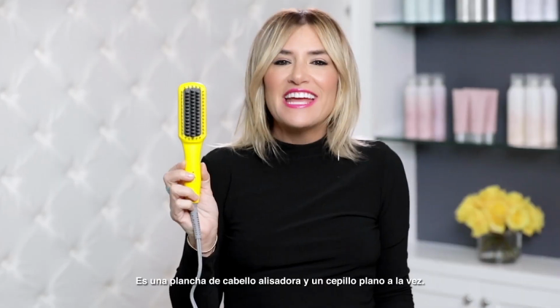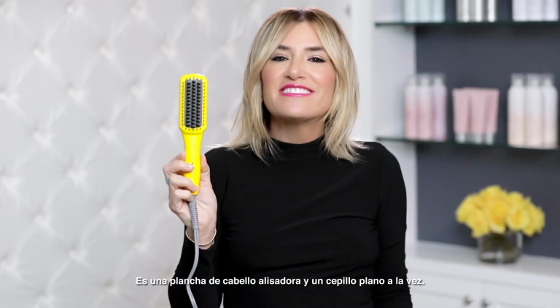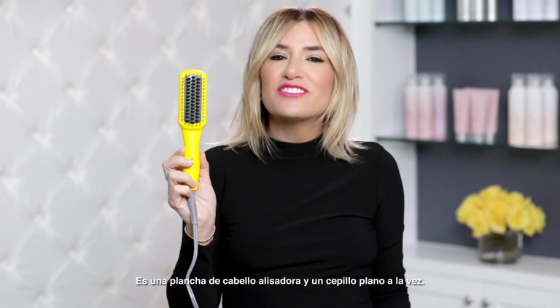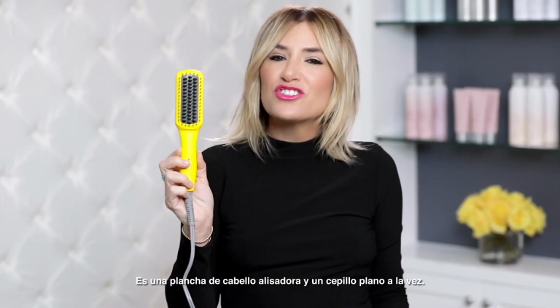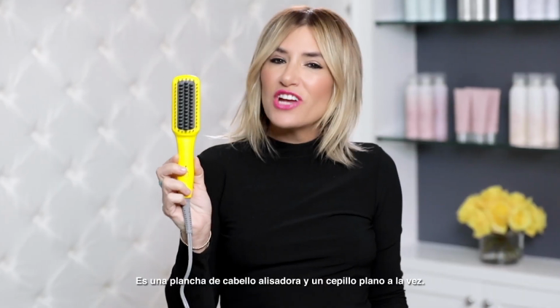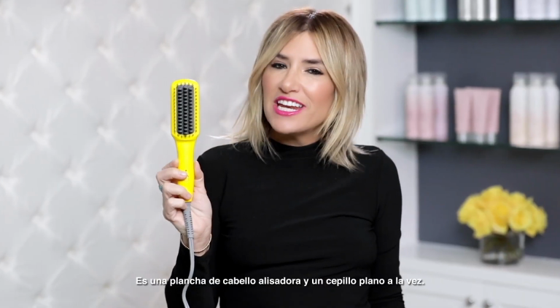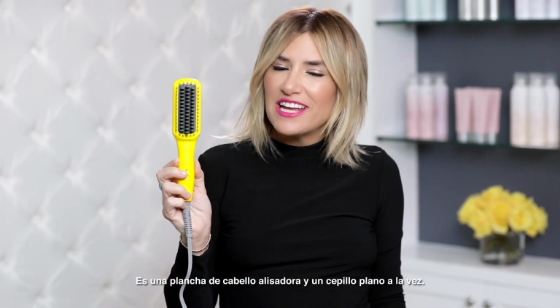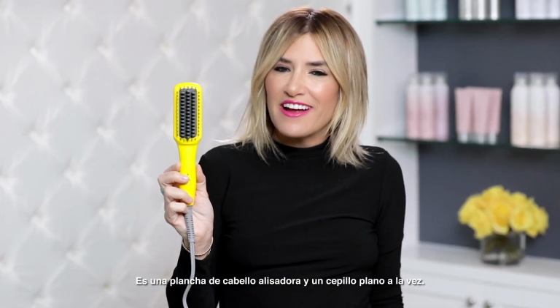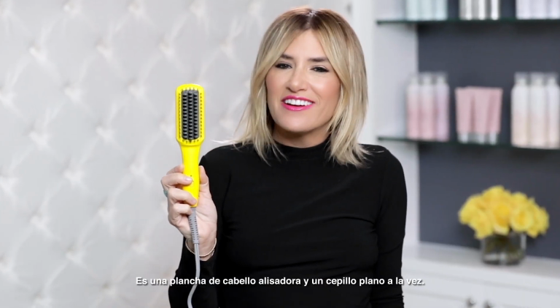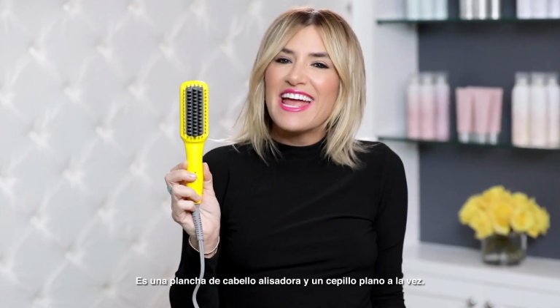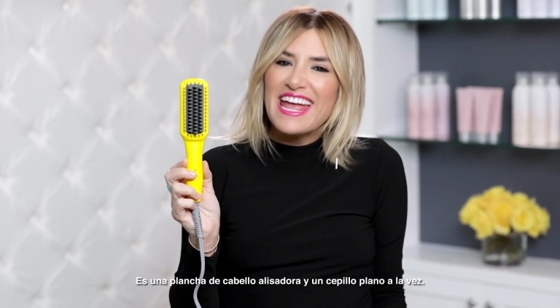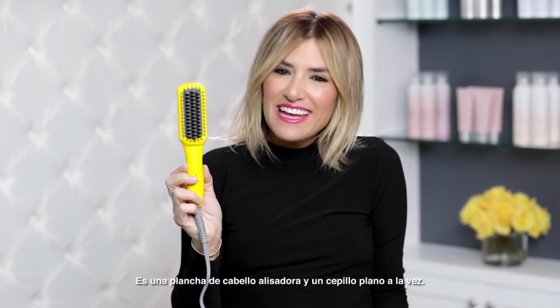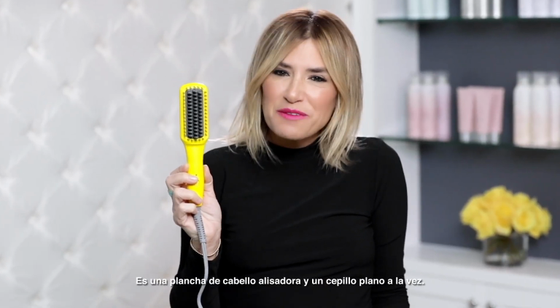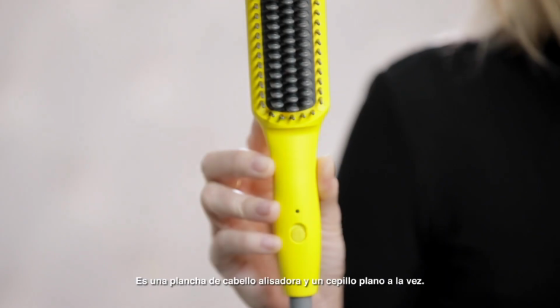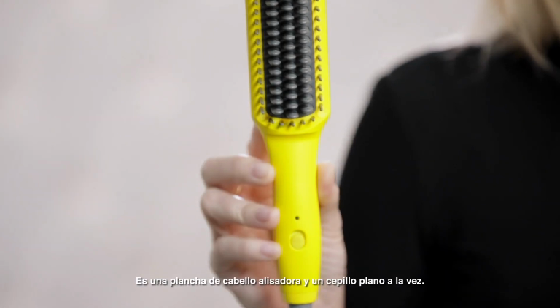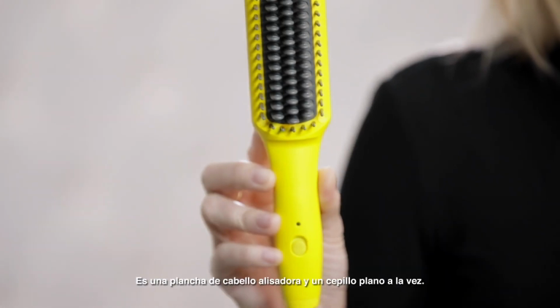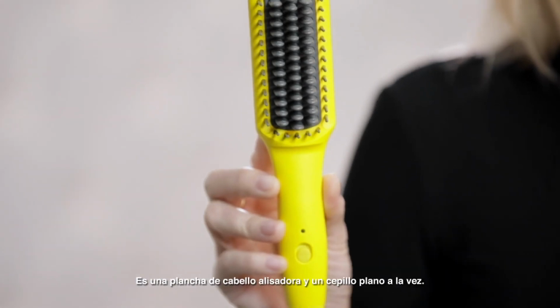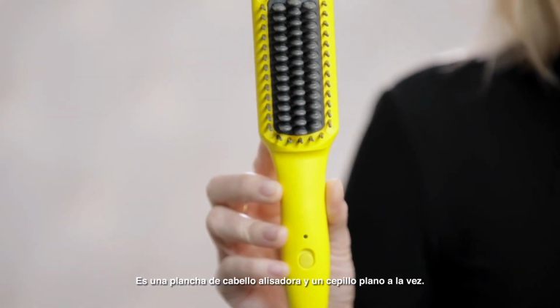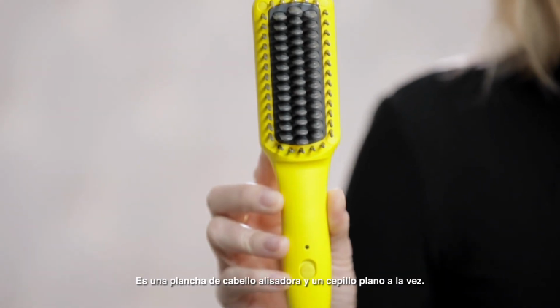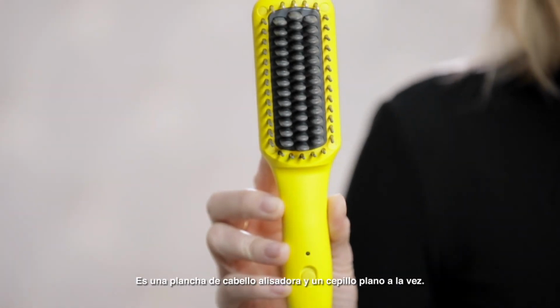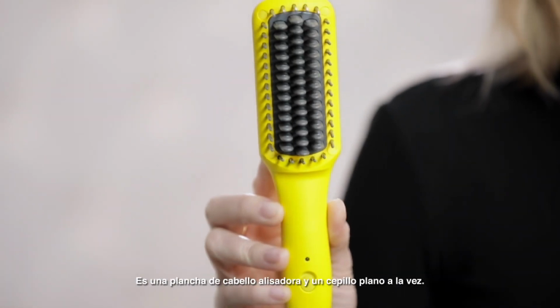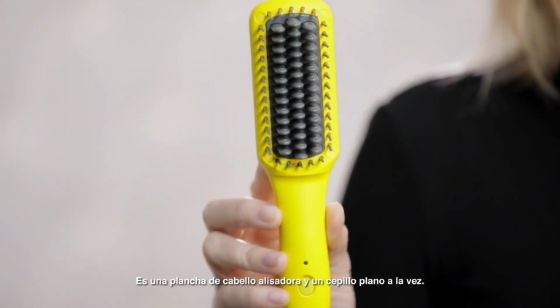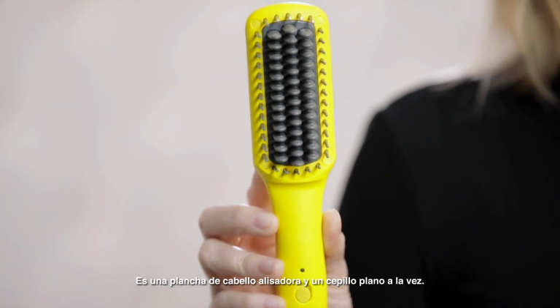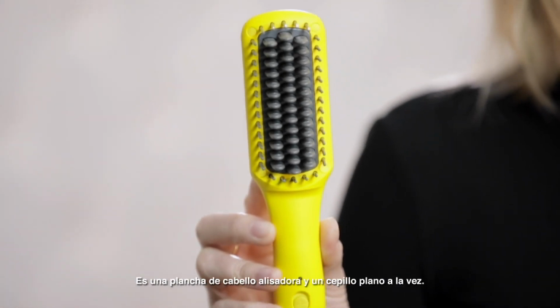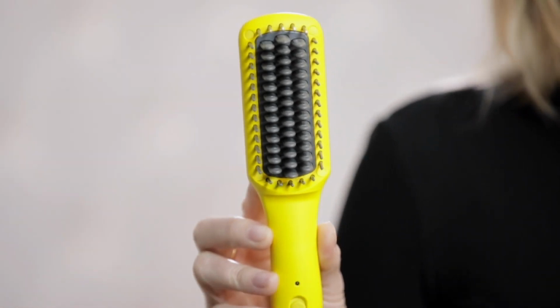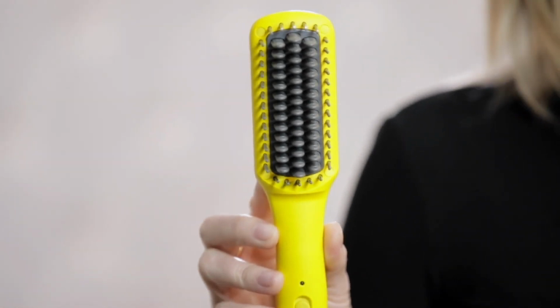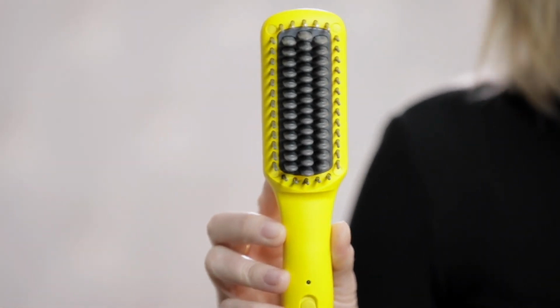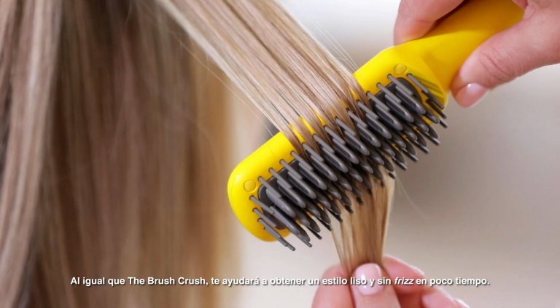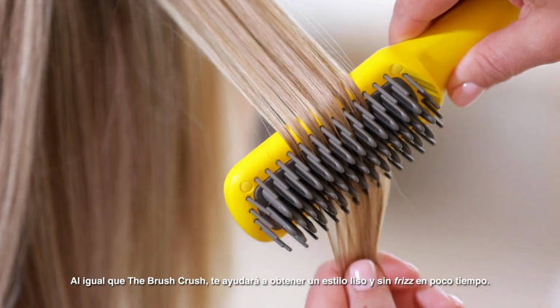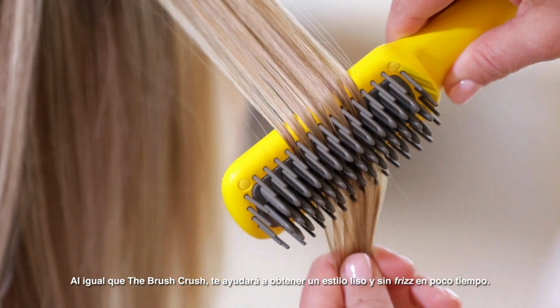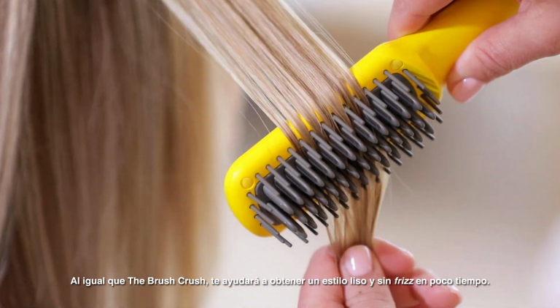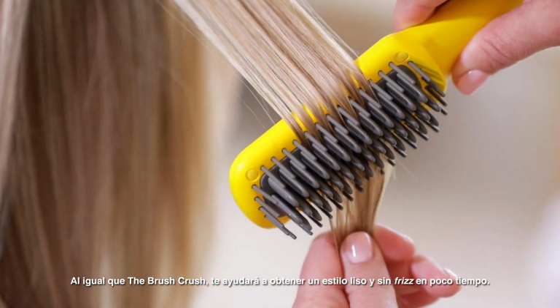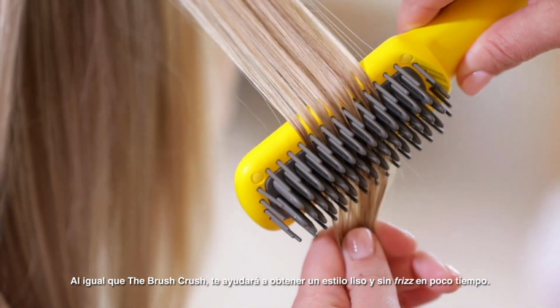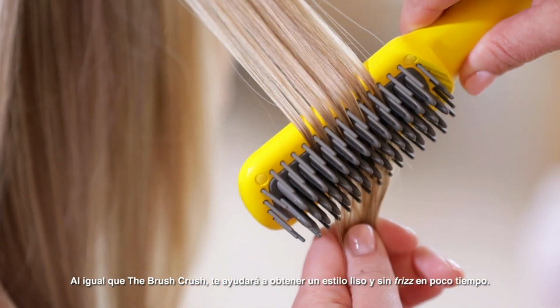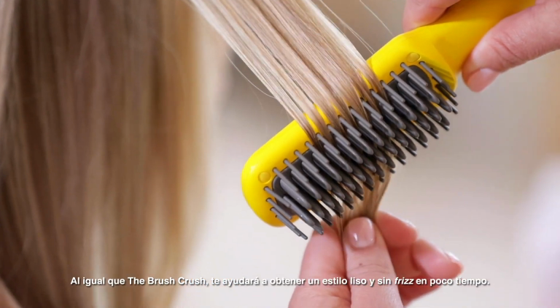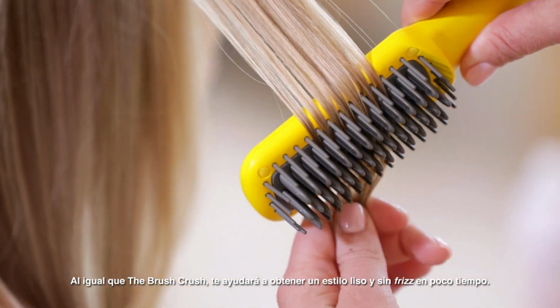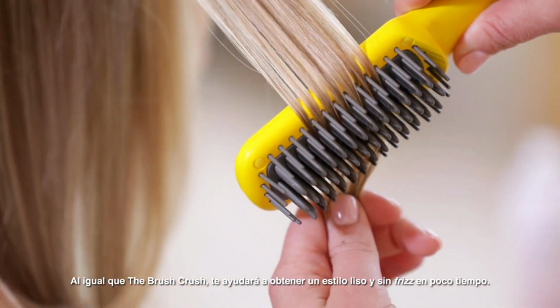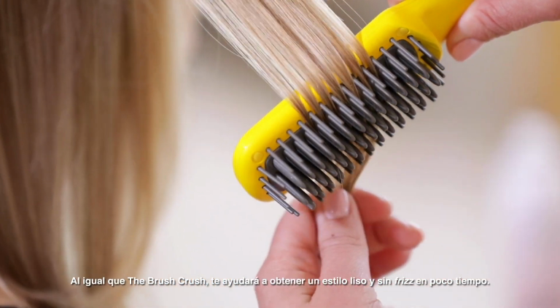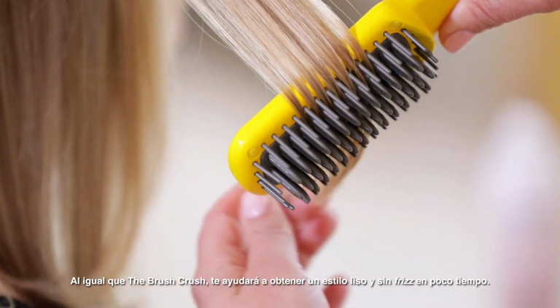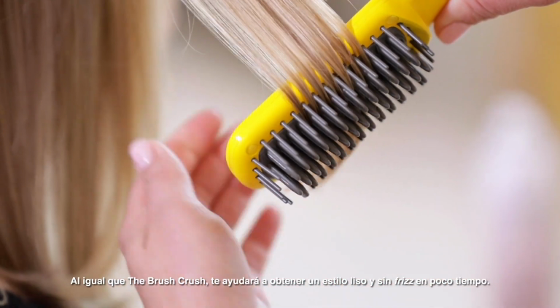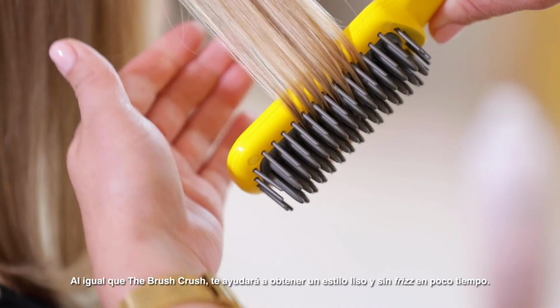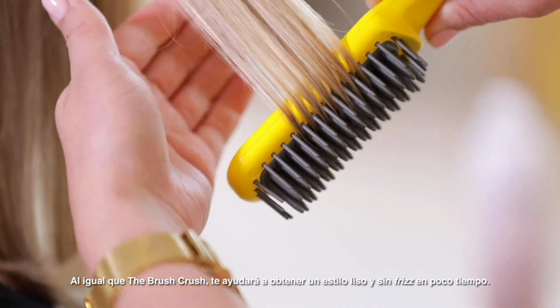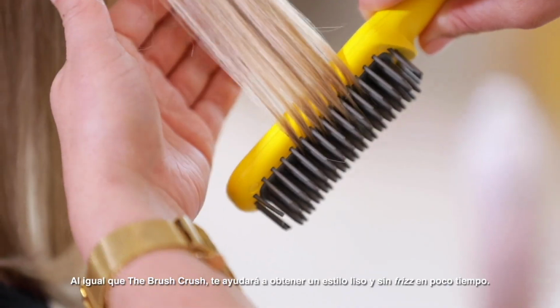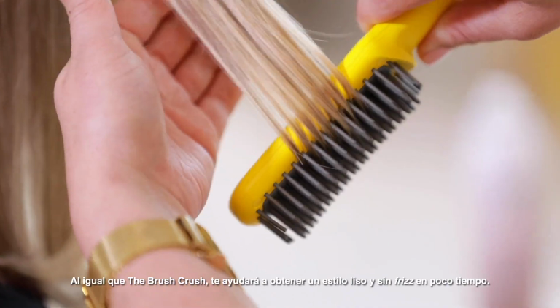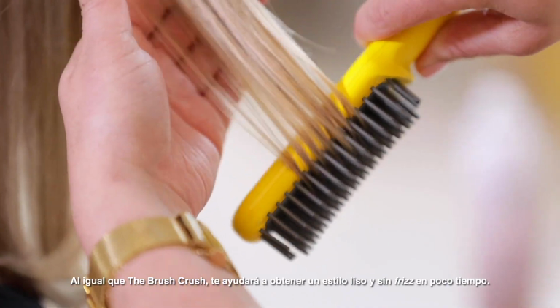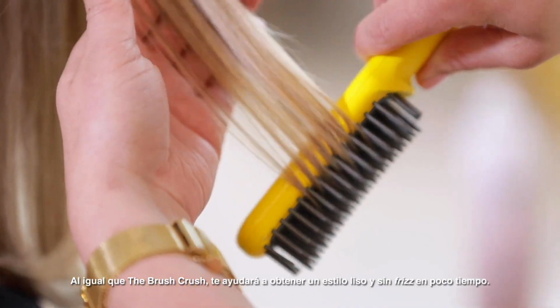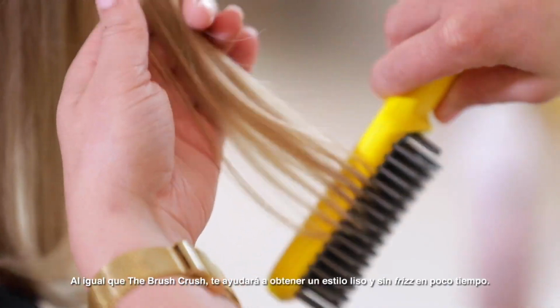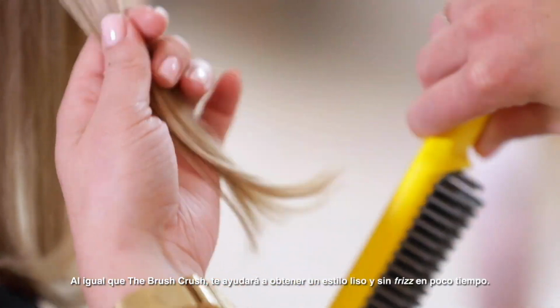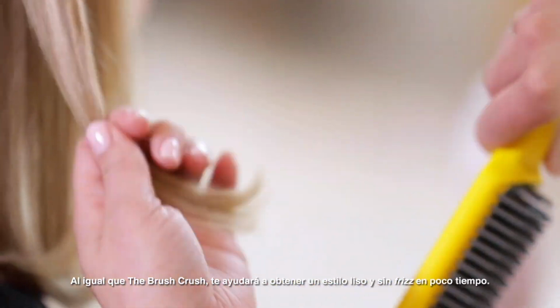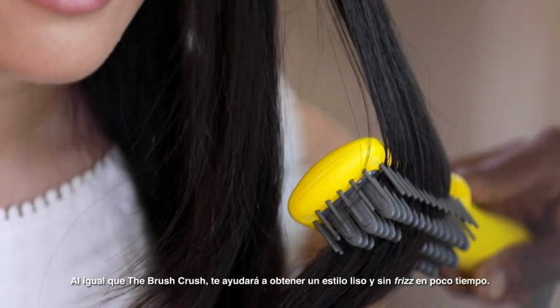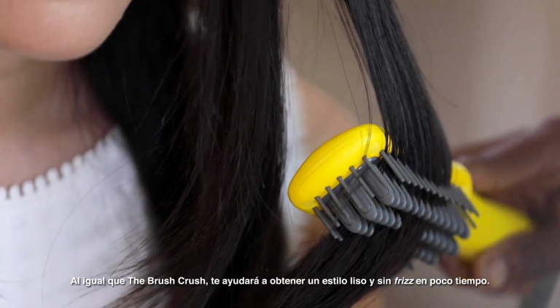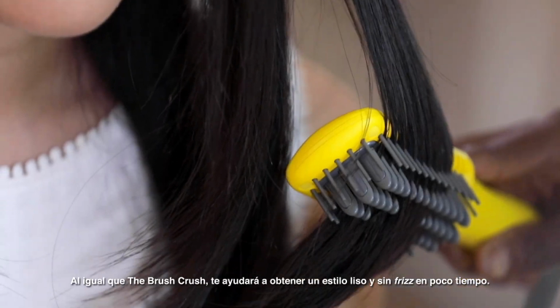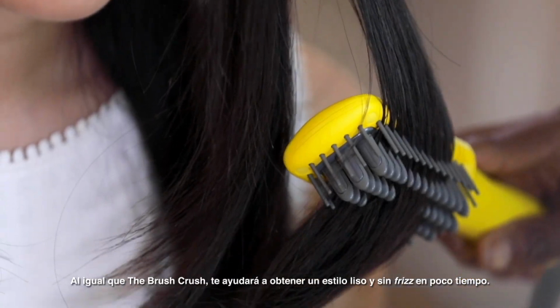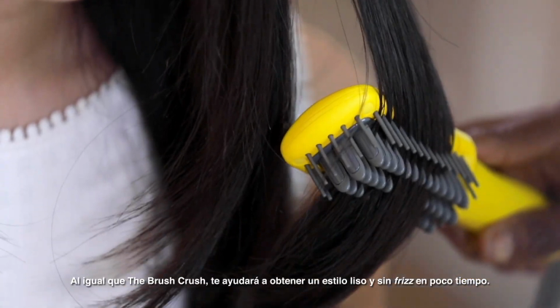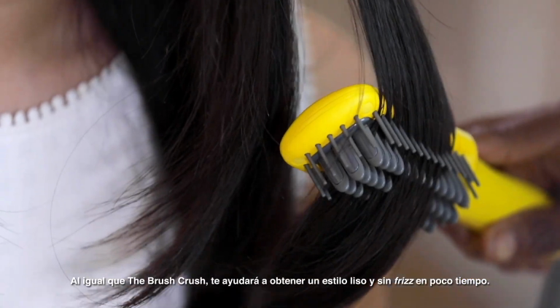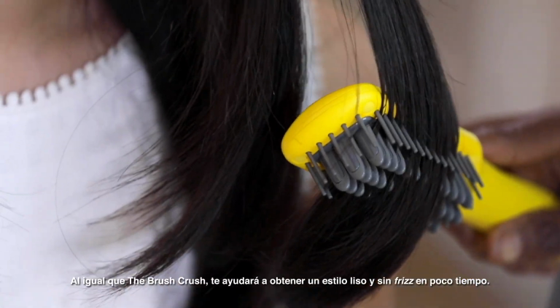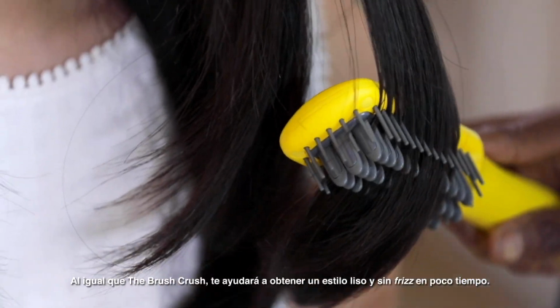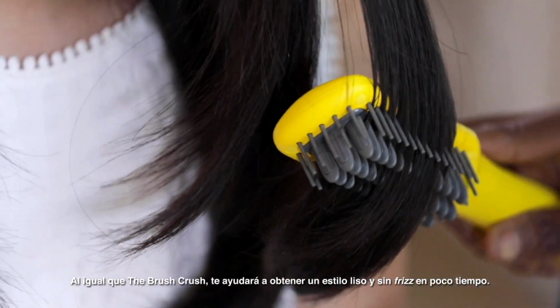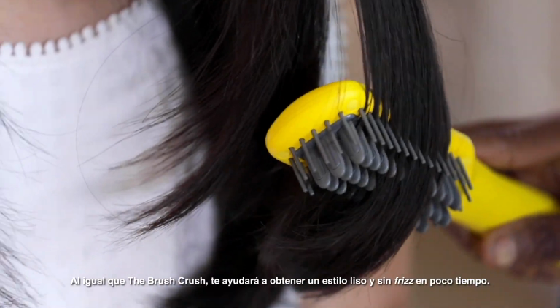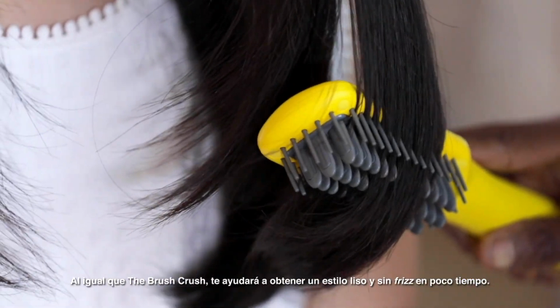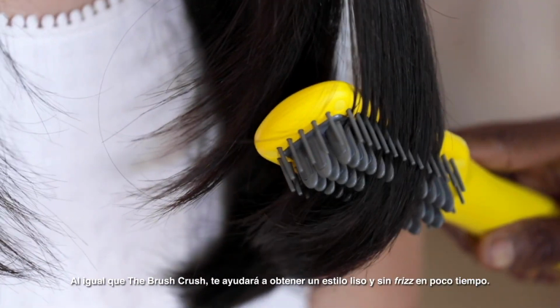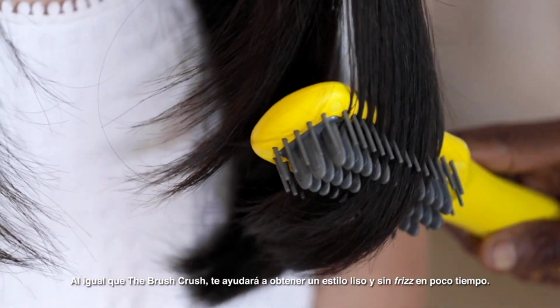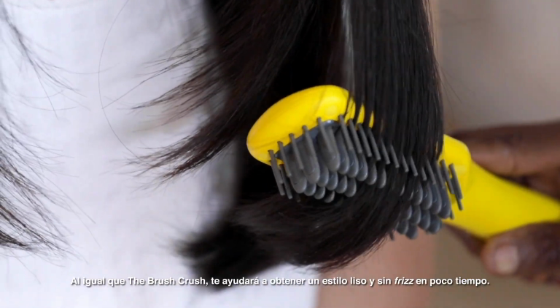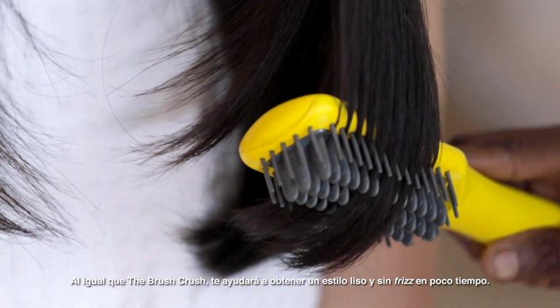It's a straightening iron and a paddle brush in one. Just like the Brush Crush, it'll help you get a smooth, frizz-free look in no time.